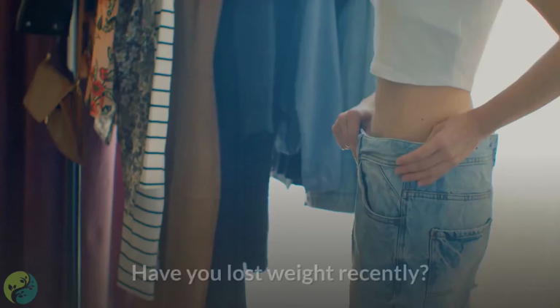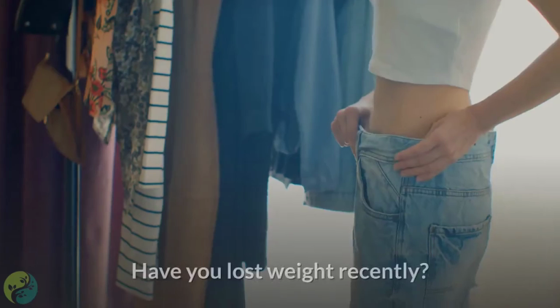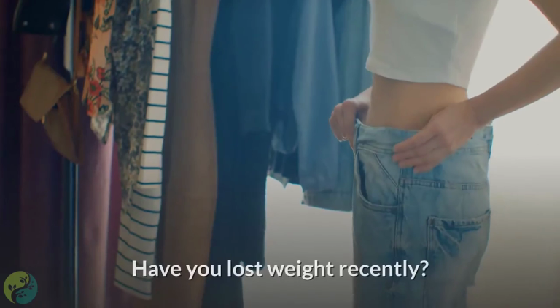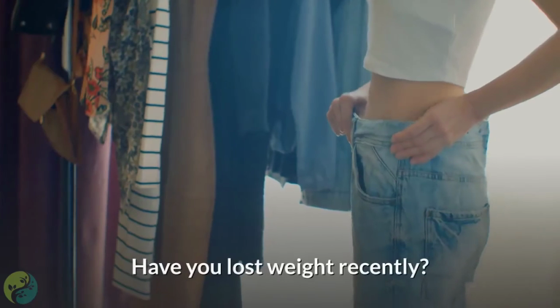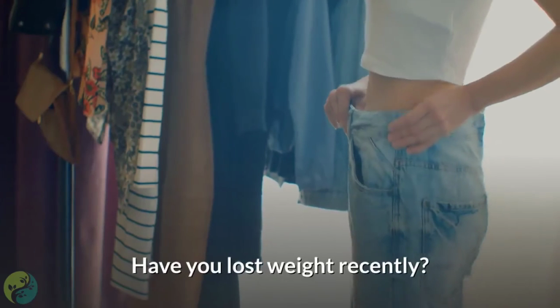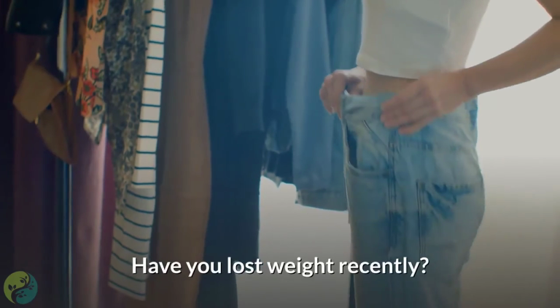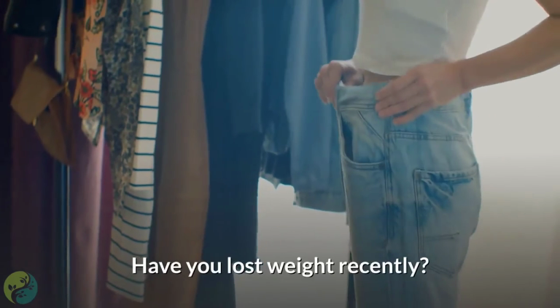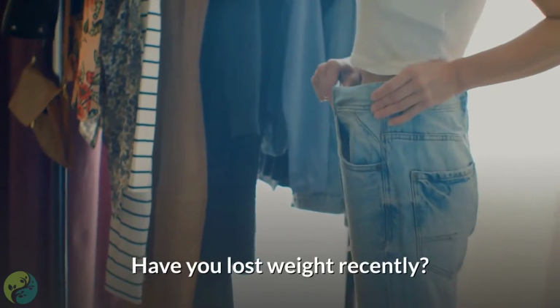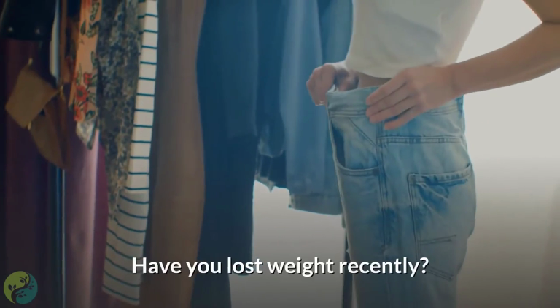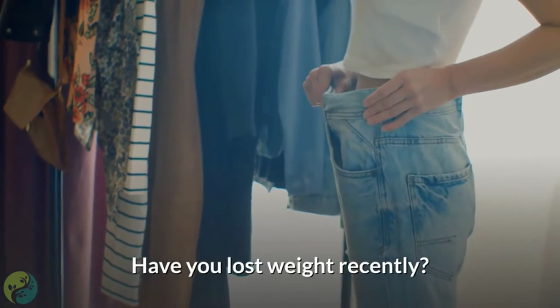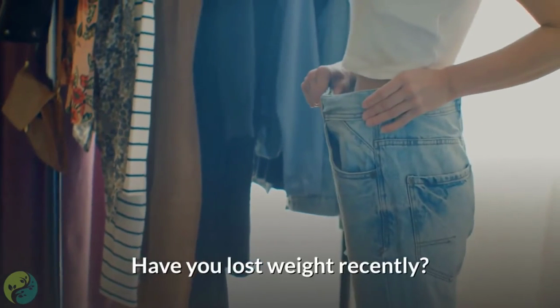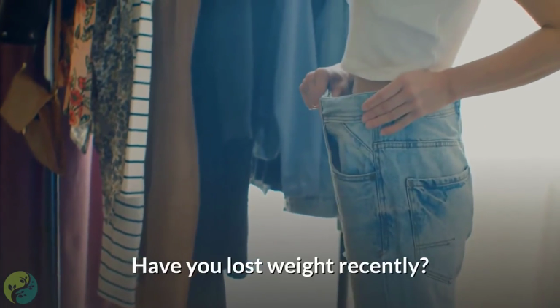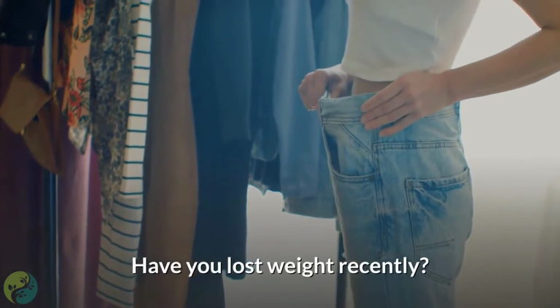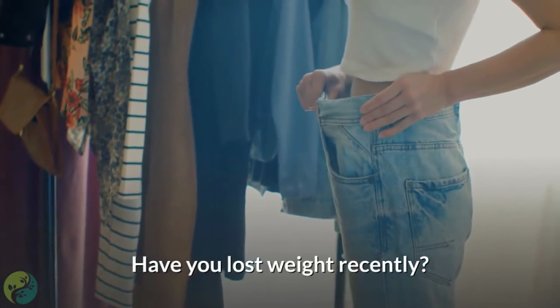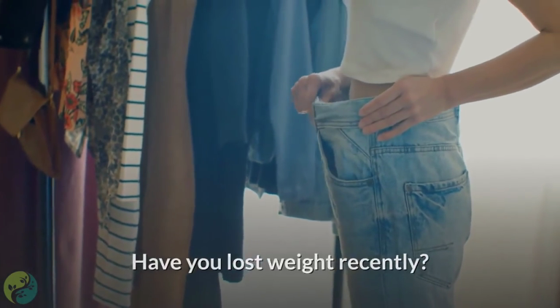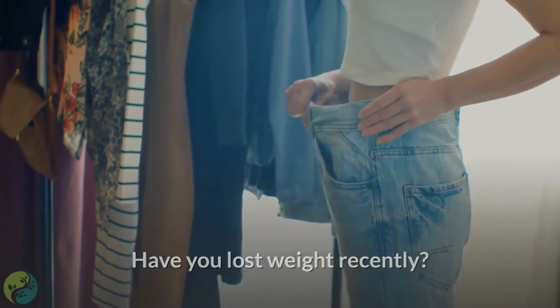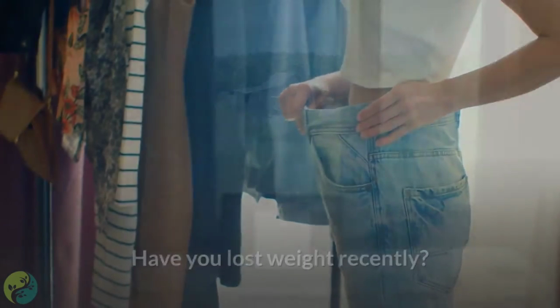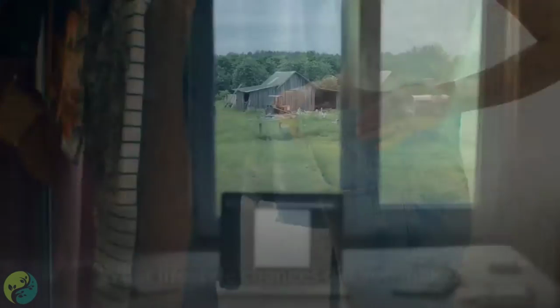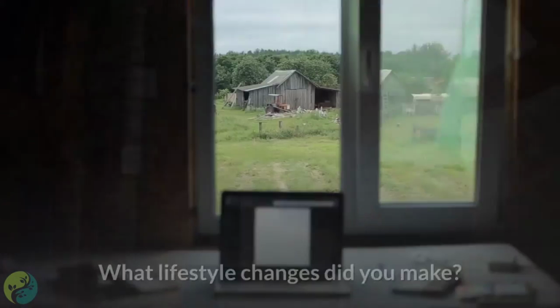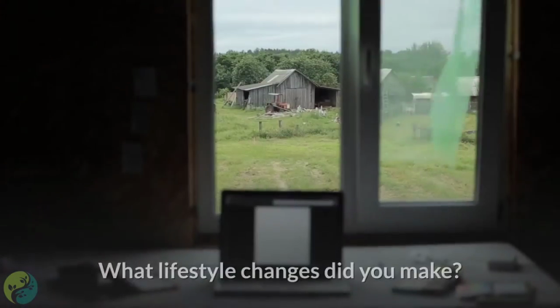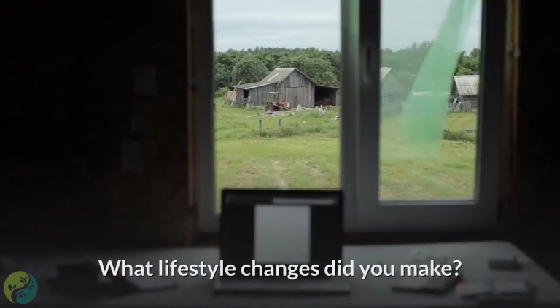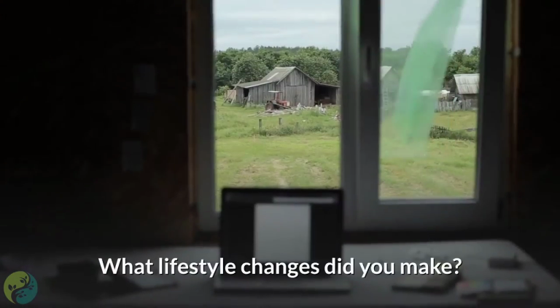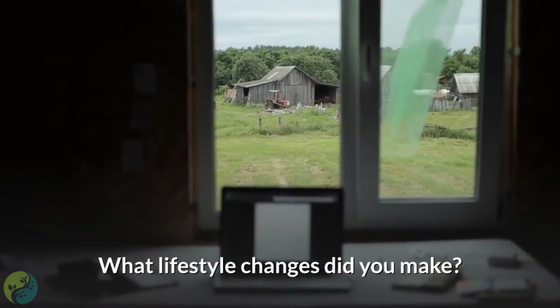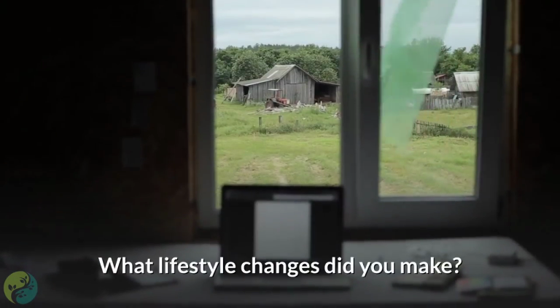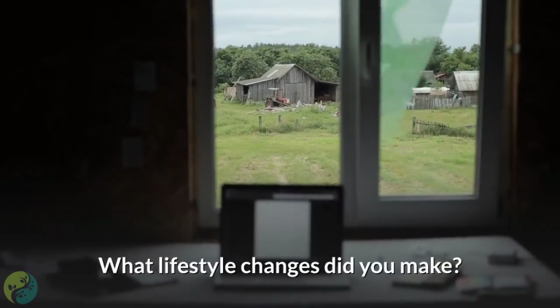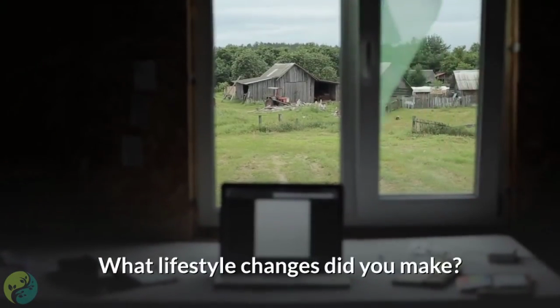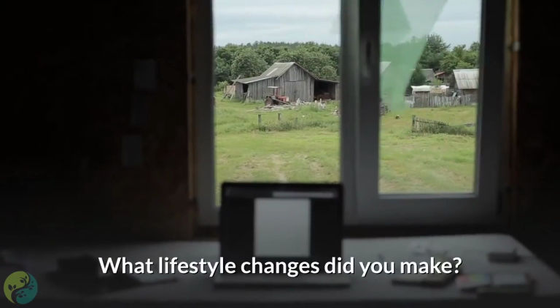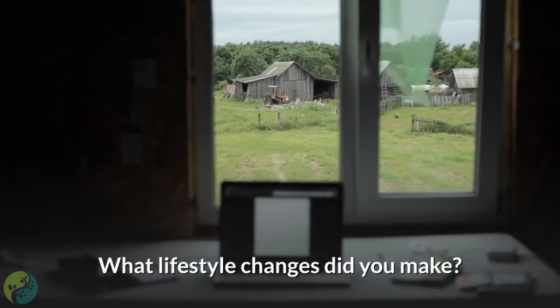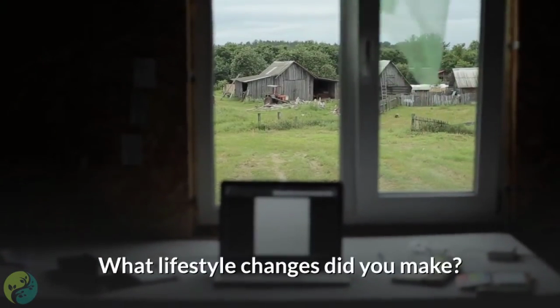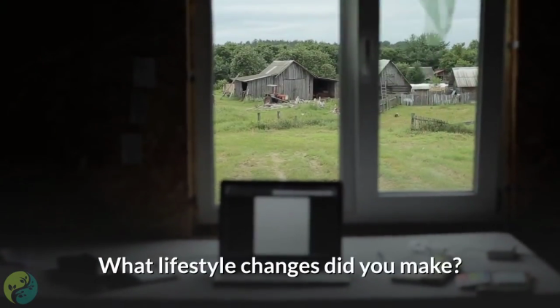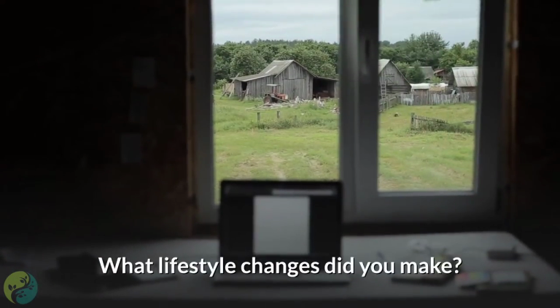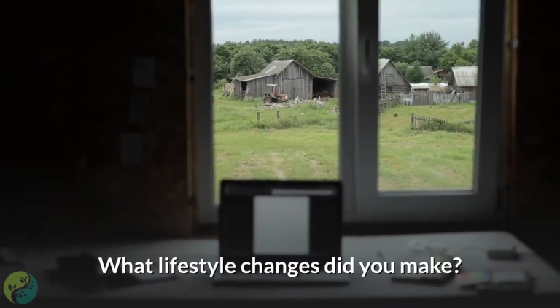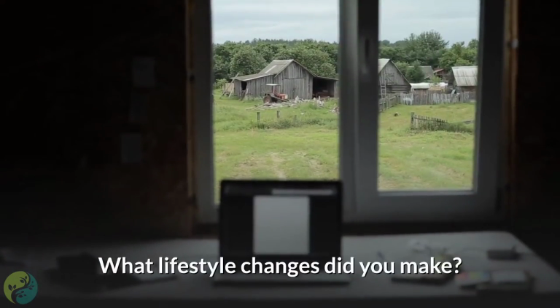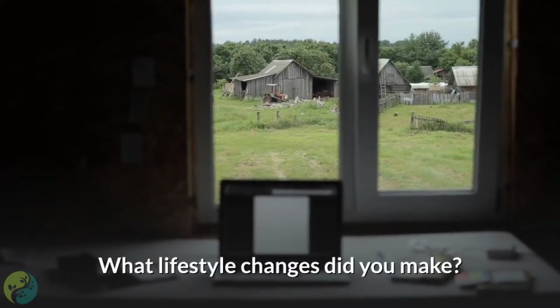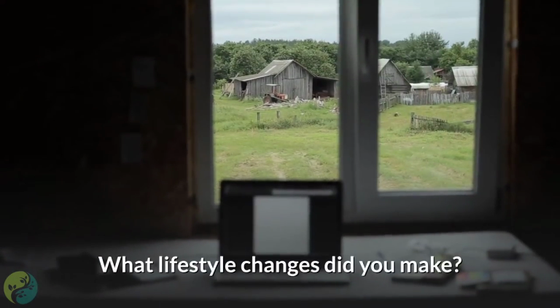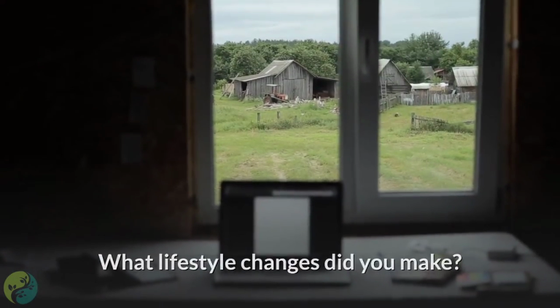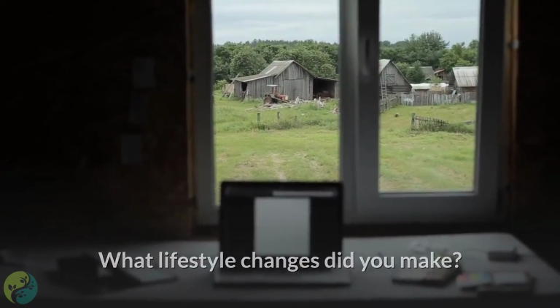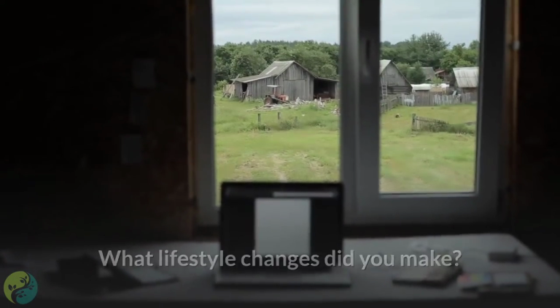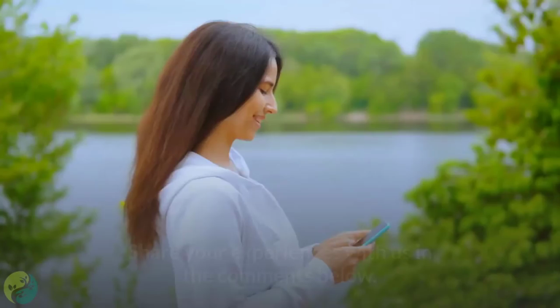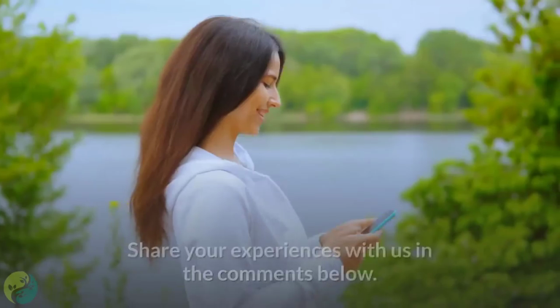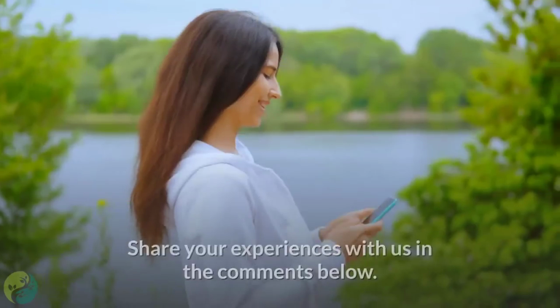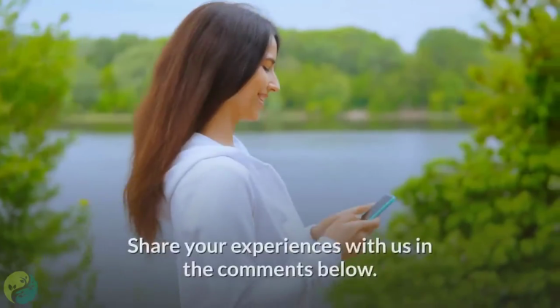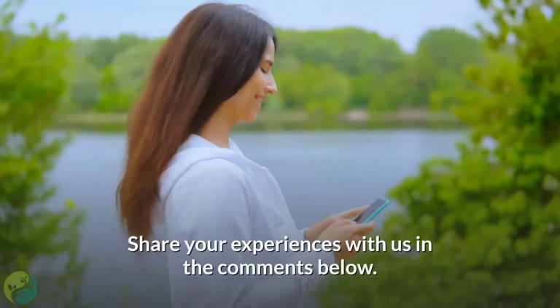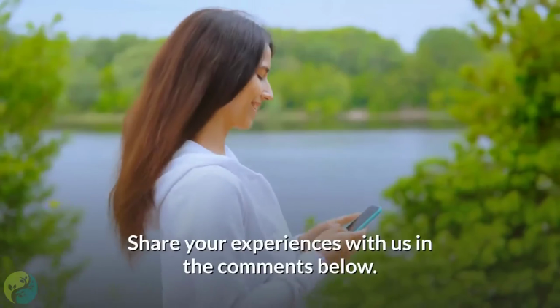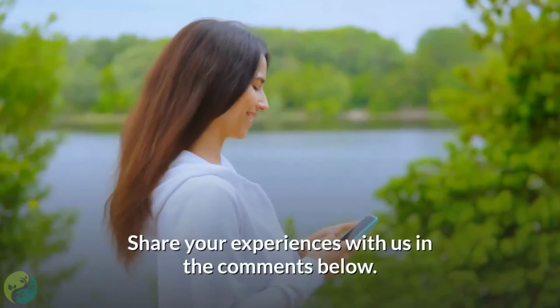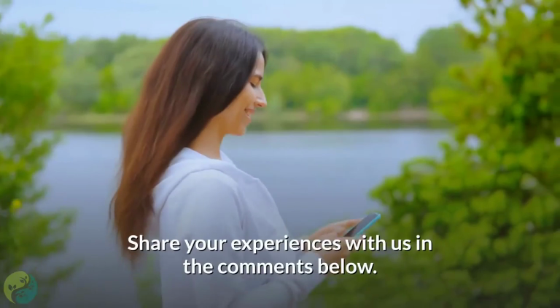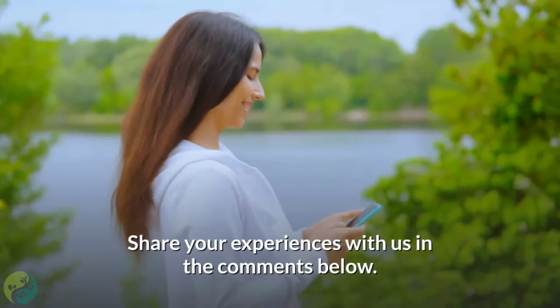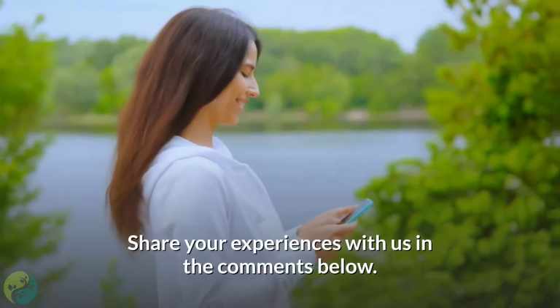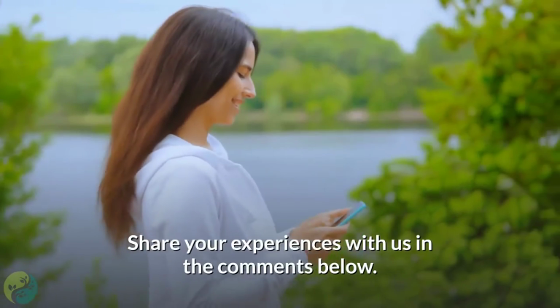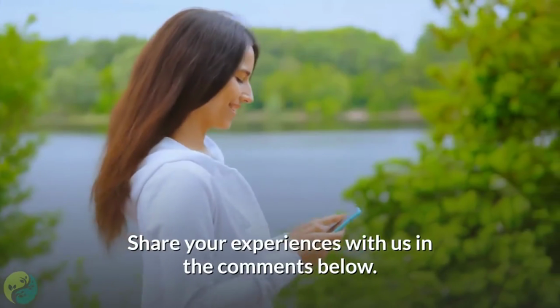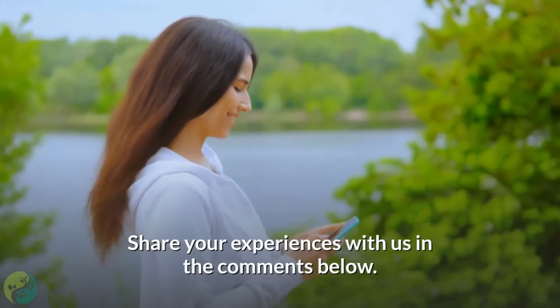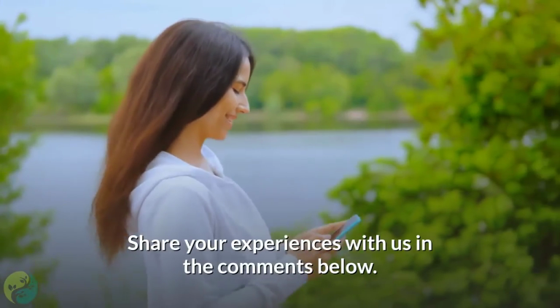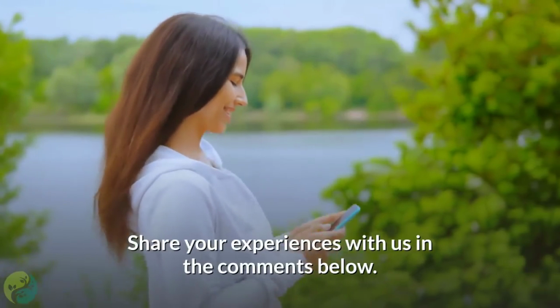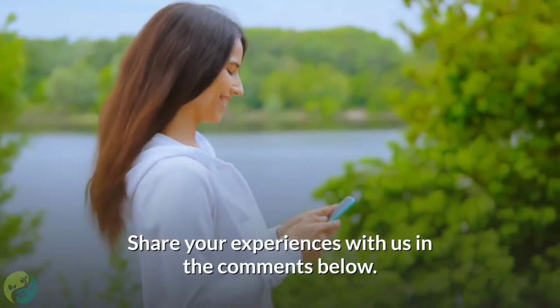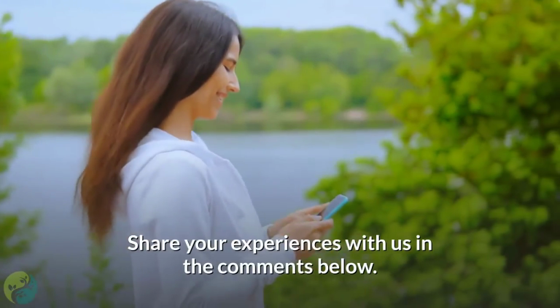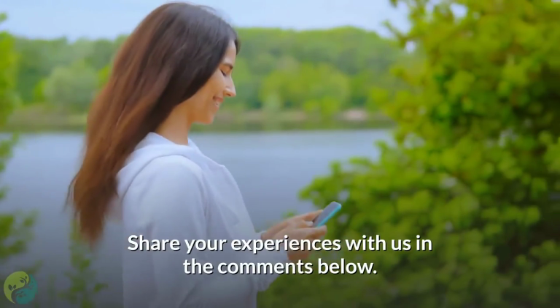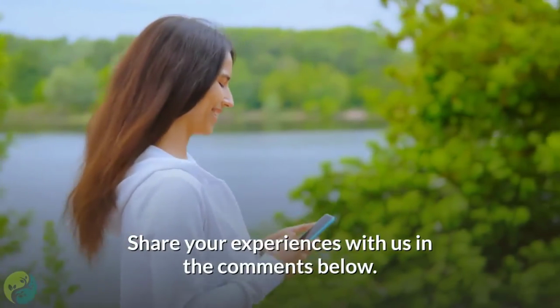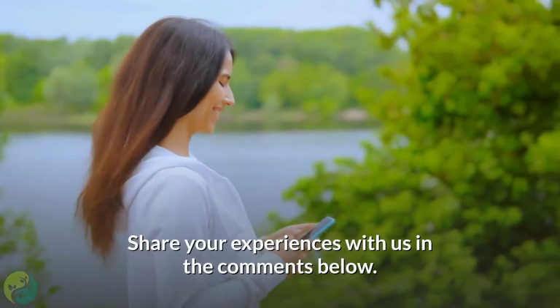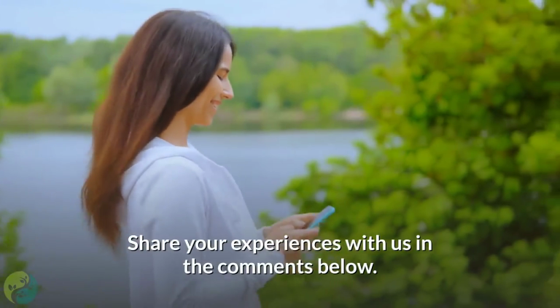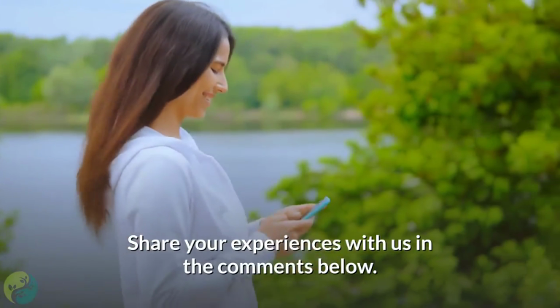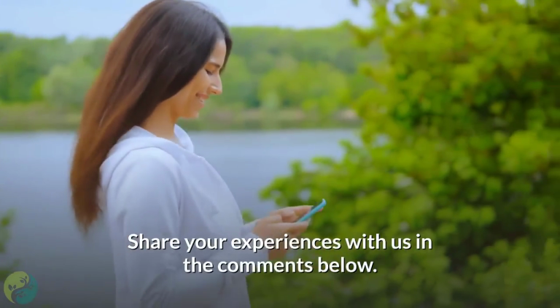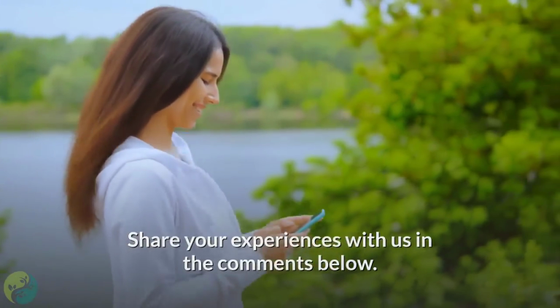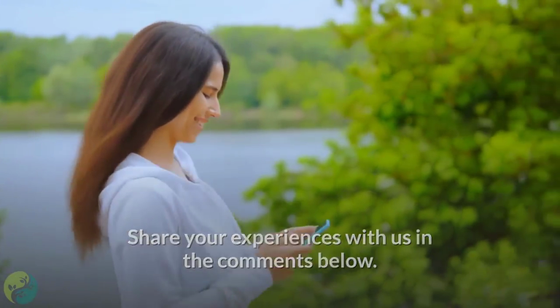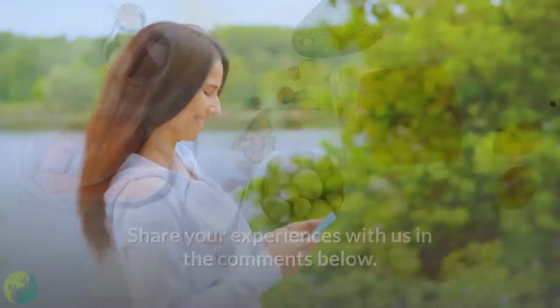Have you lost weight recently? What lifestyle changes did you make? Share your experiences with us in the comments below.